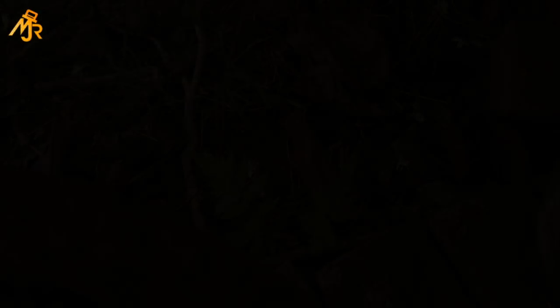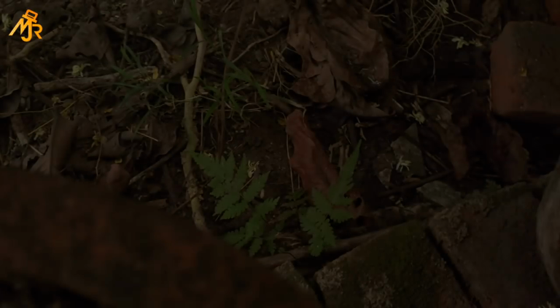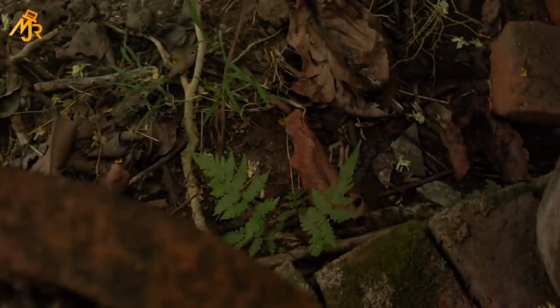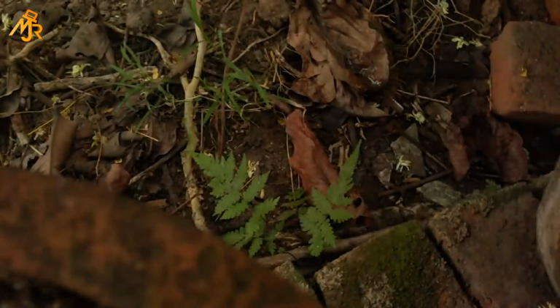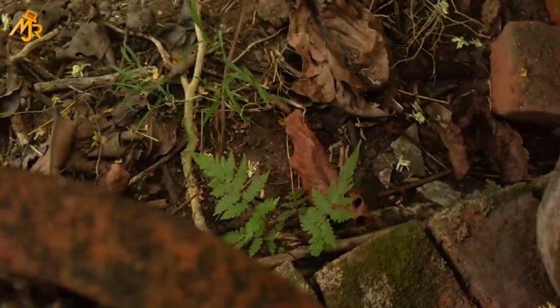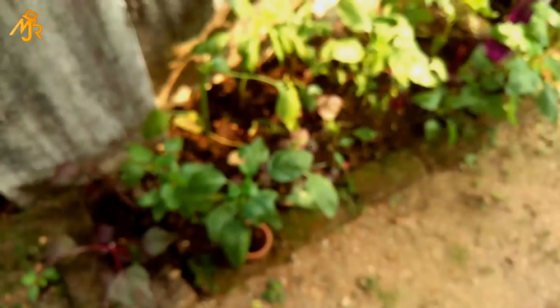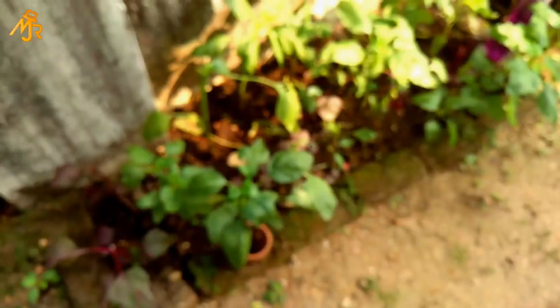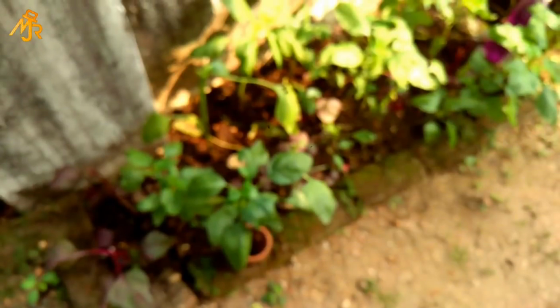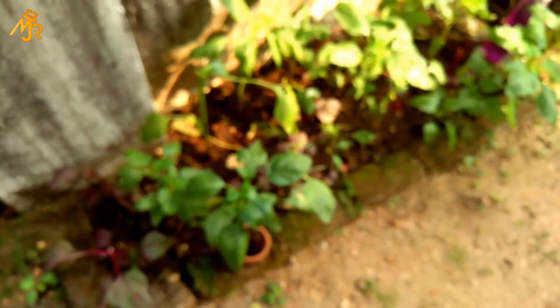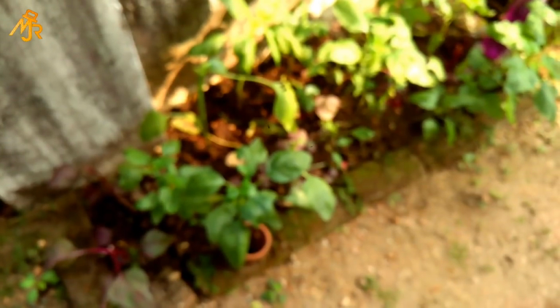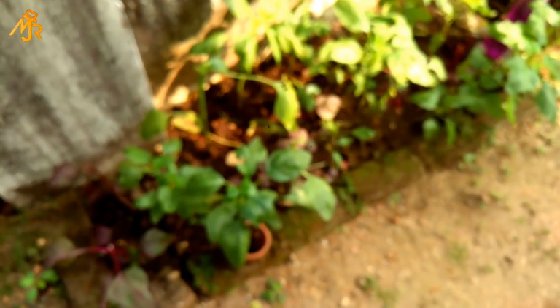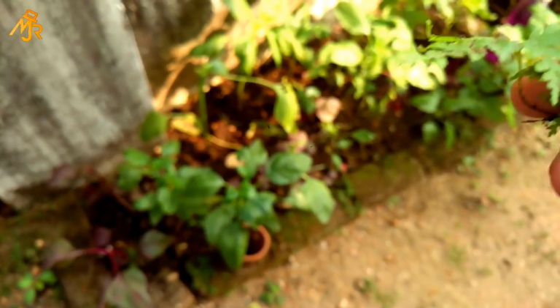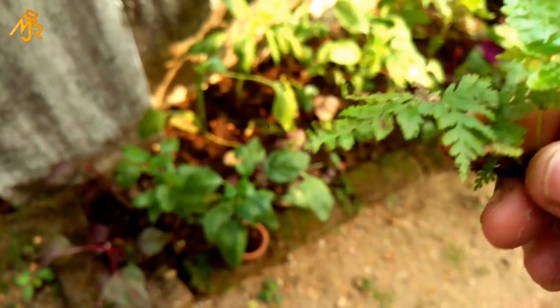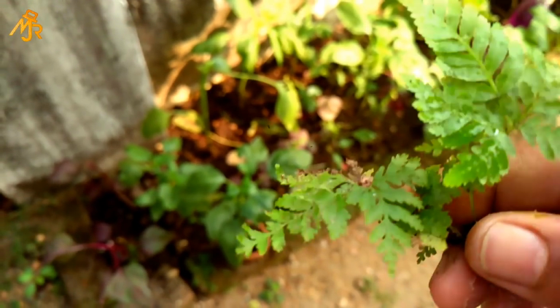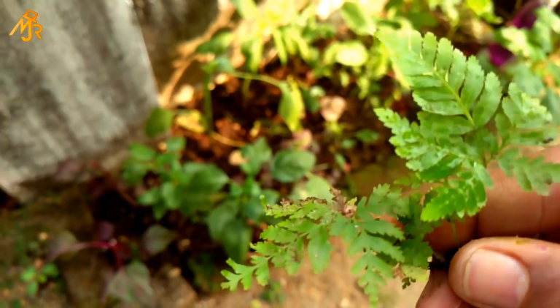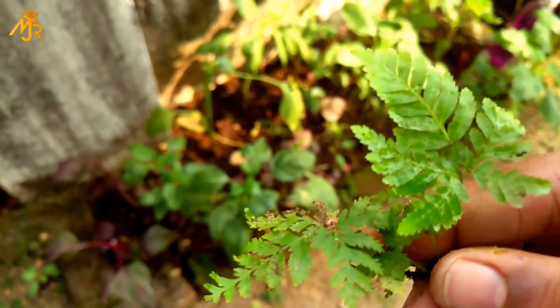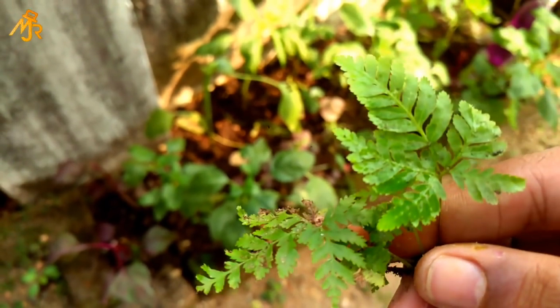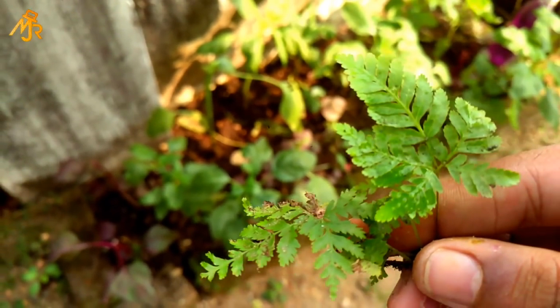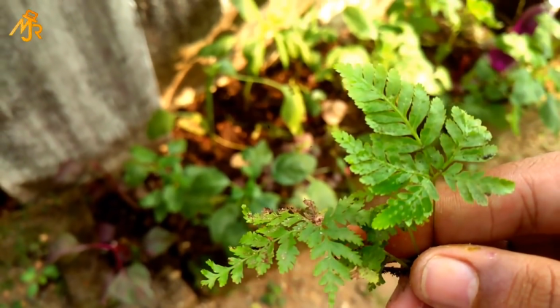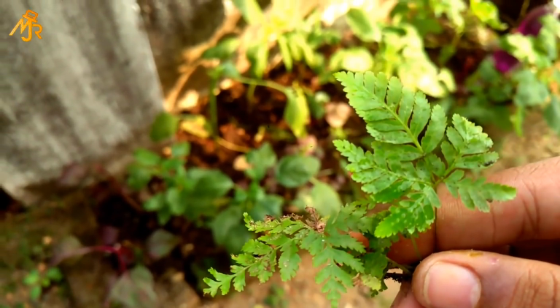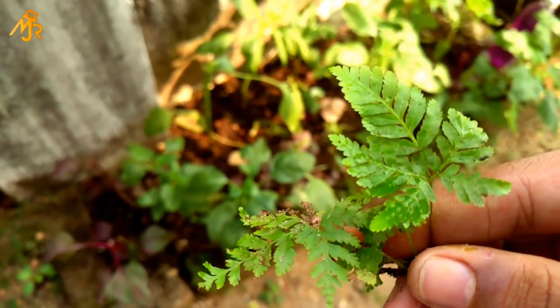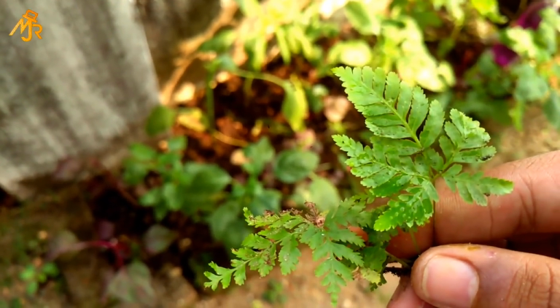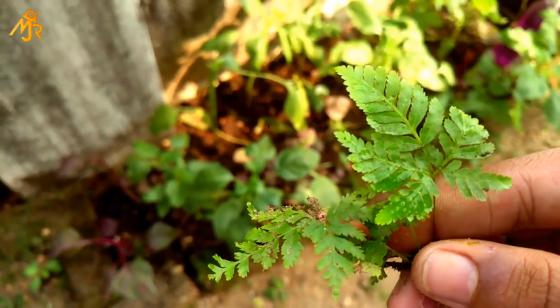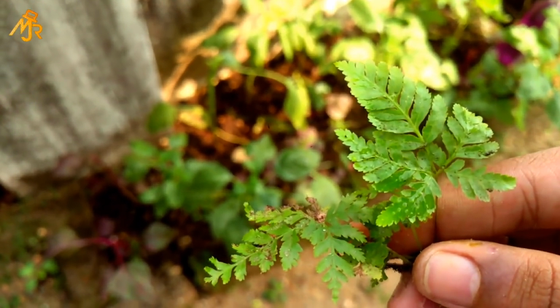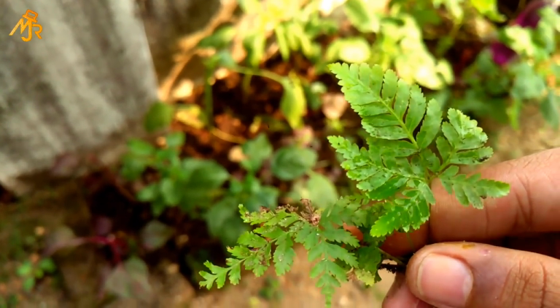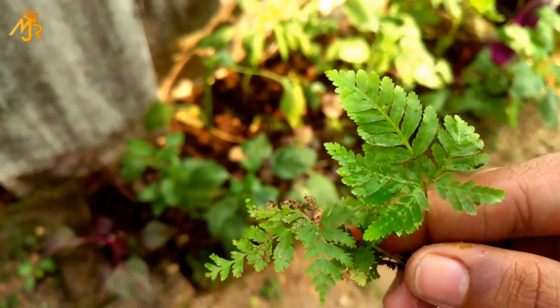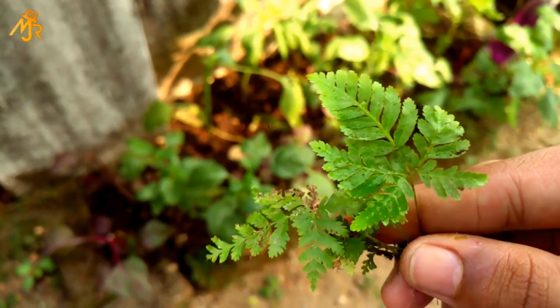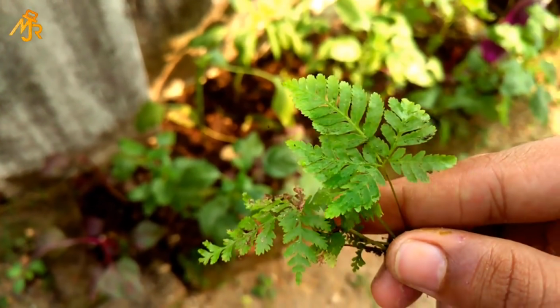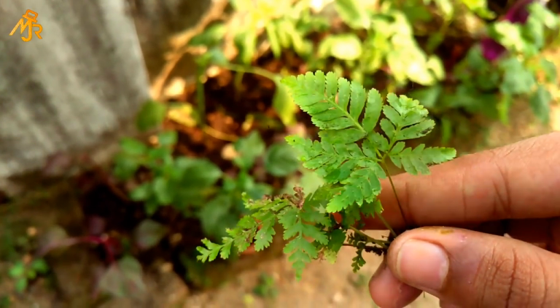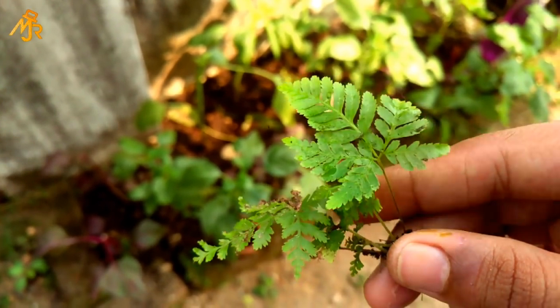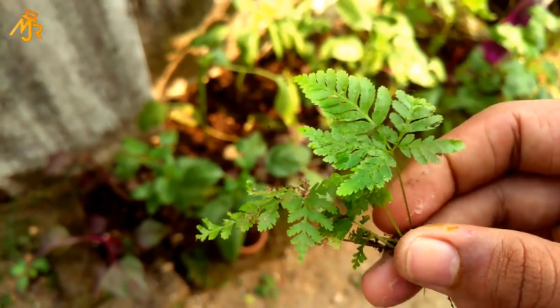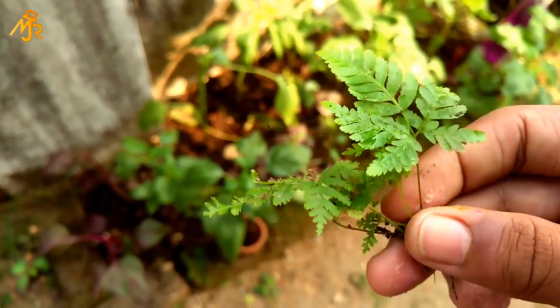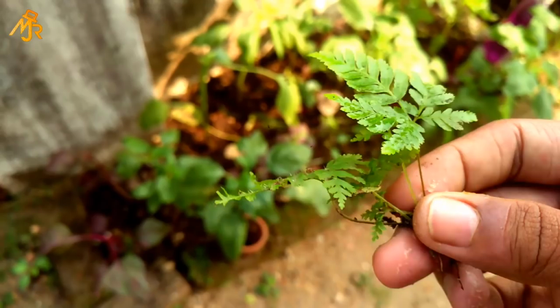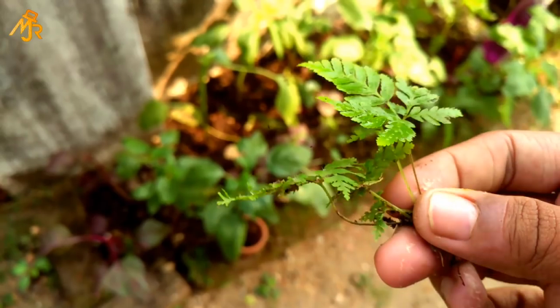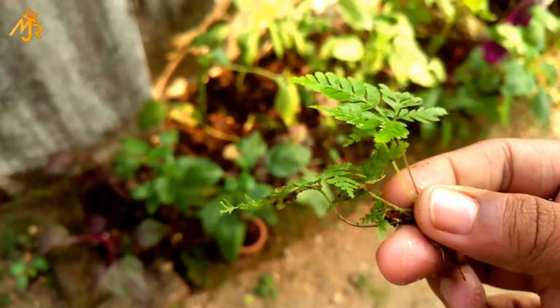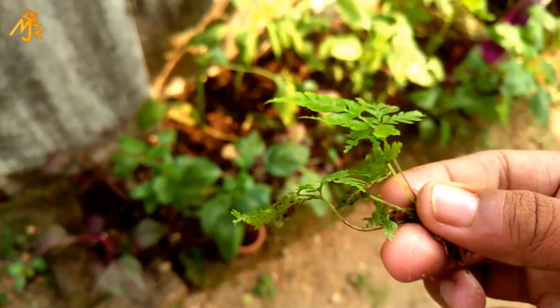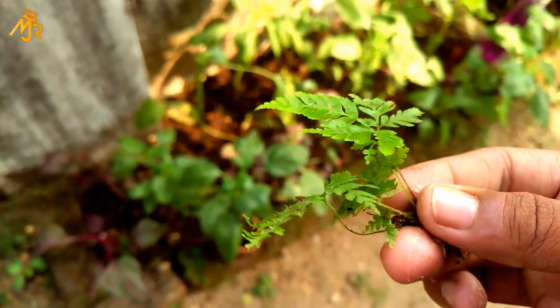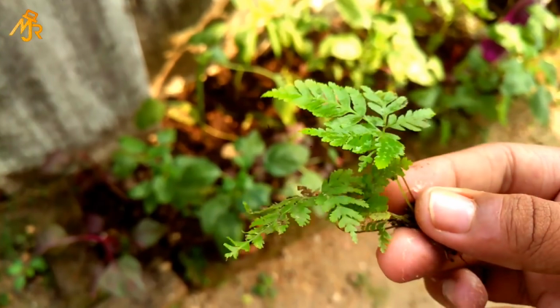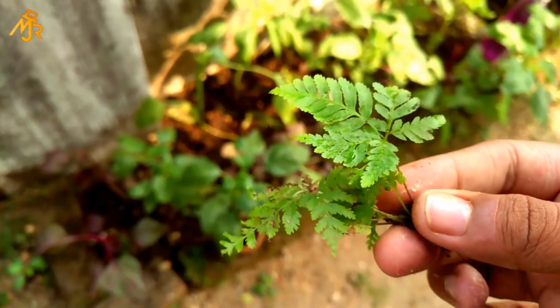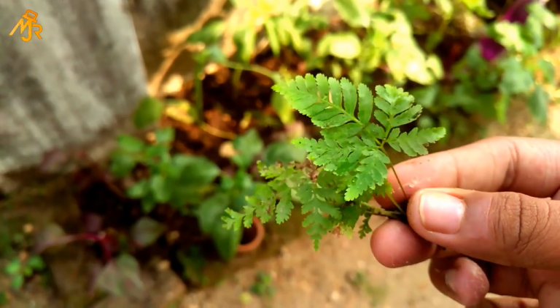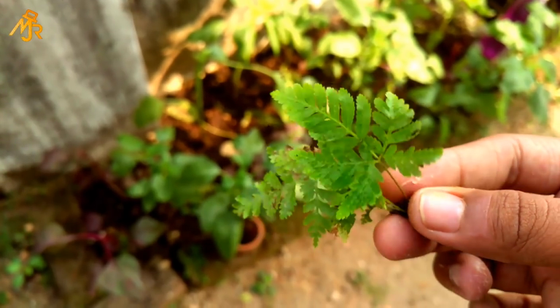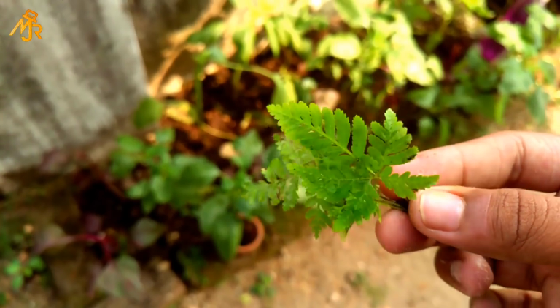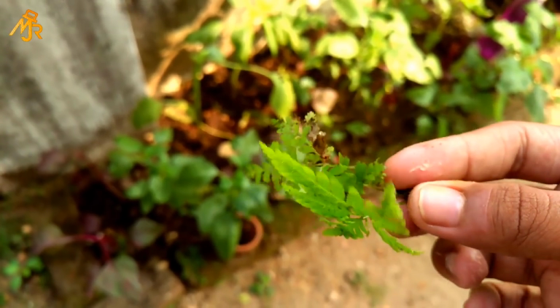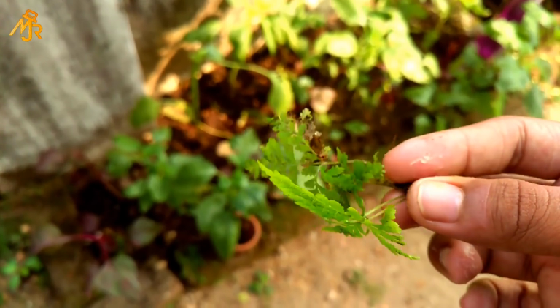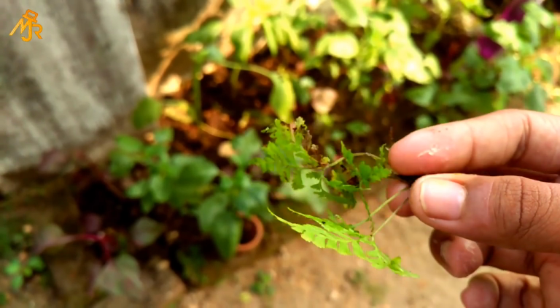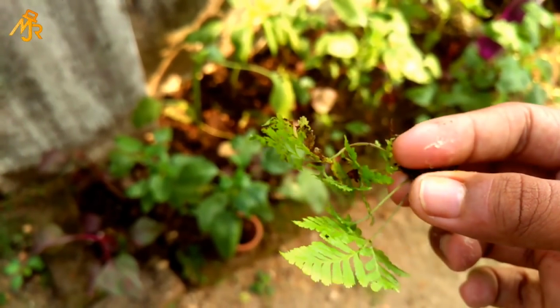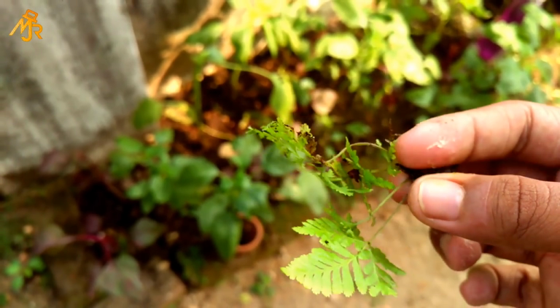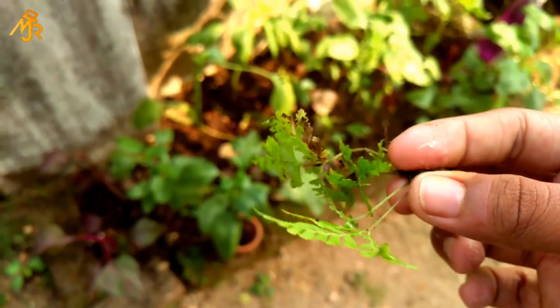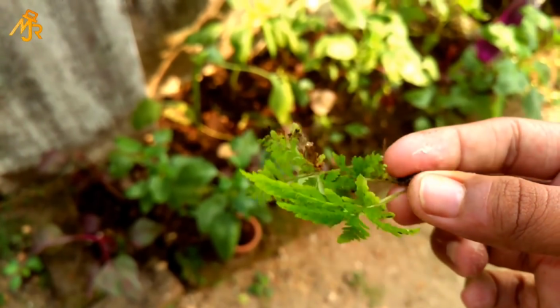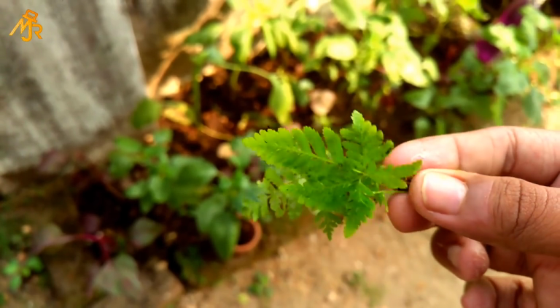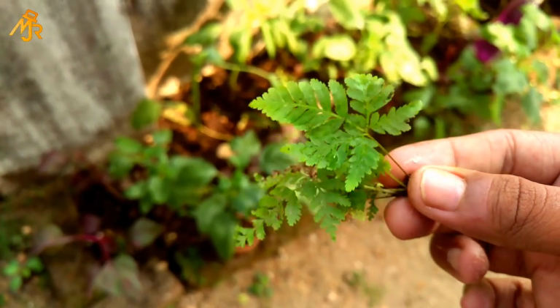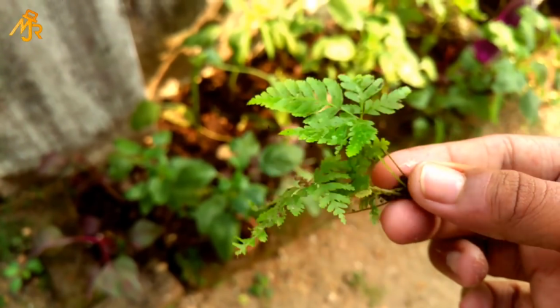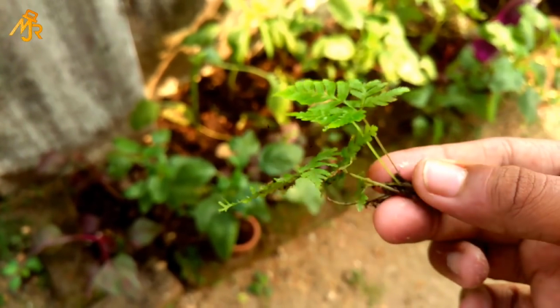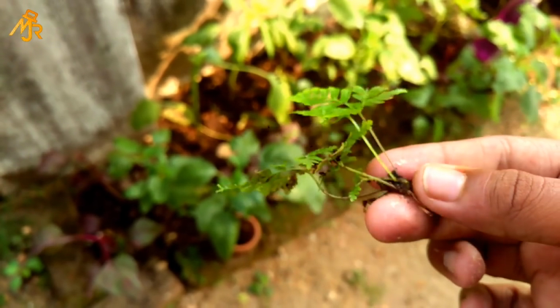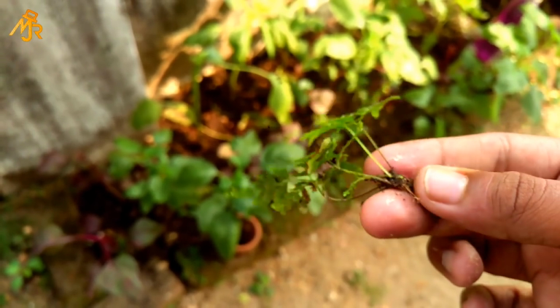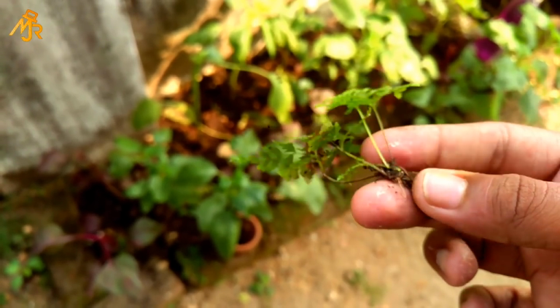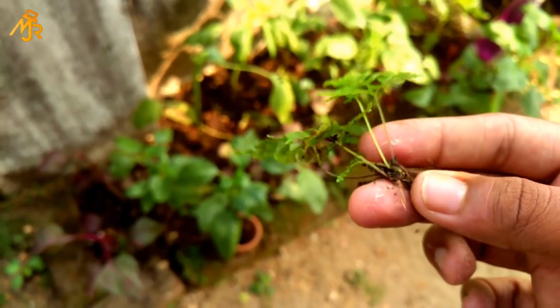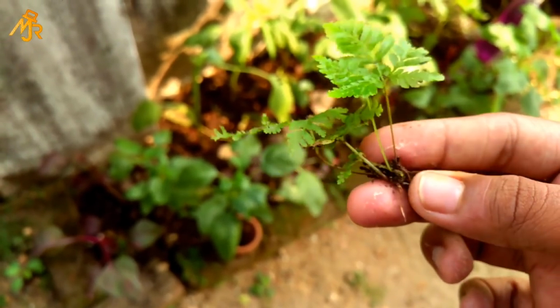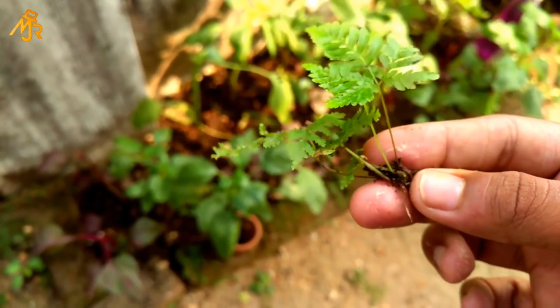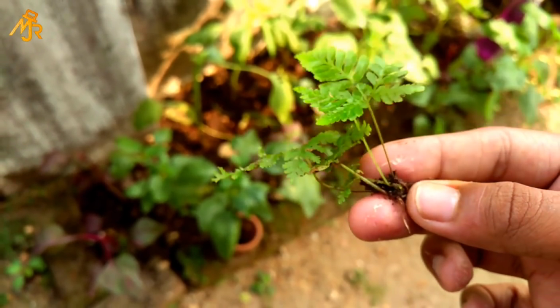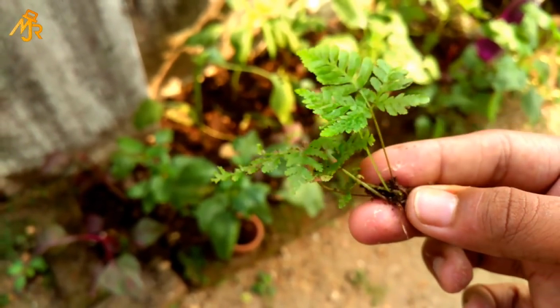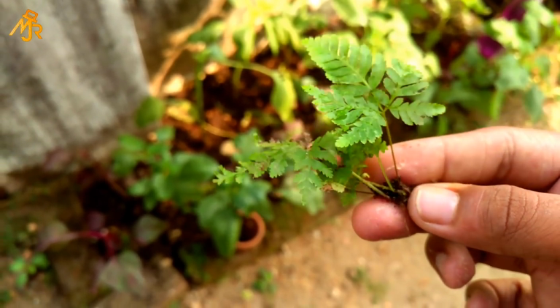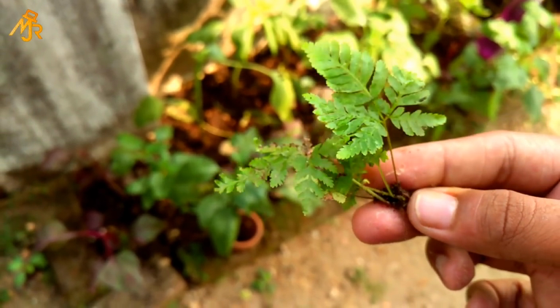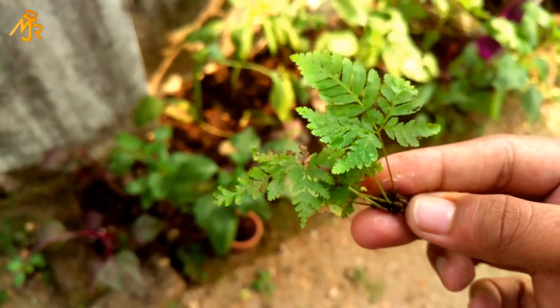I could only find small ones. And these ferns are a little bit dirty, so you will need to clean them under a stream of water.